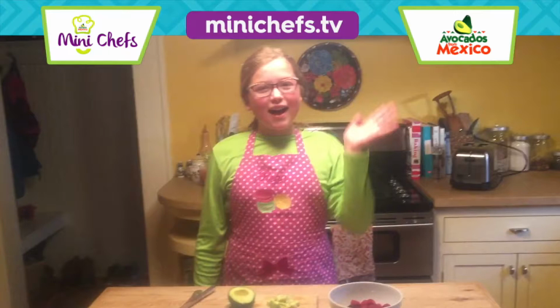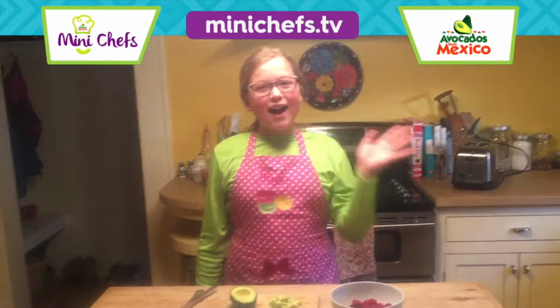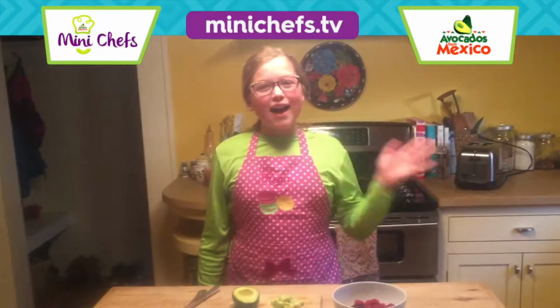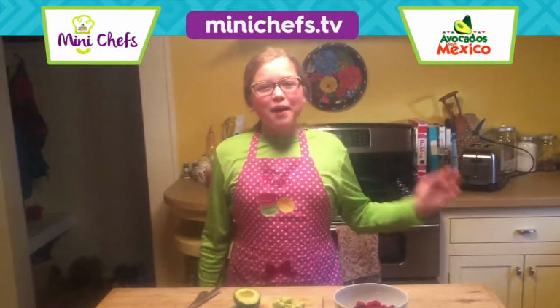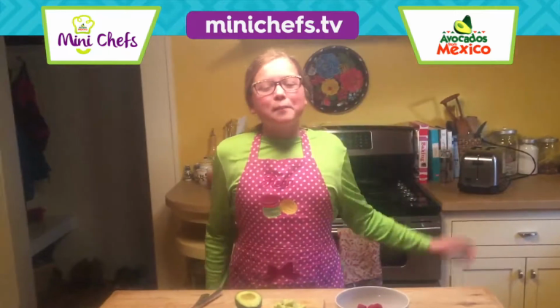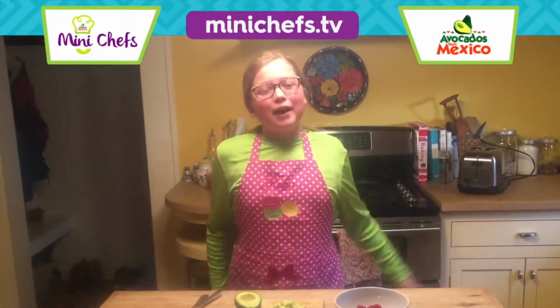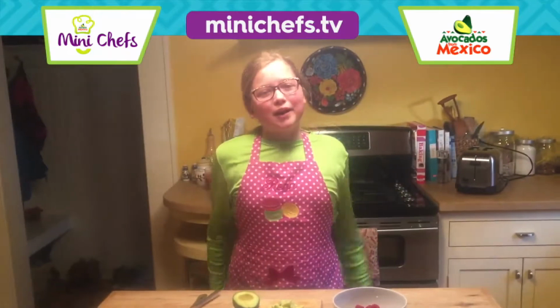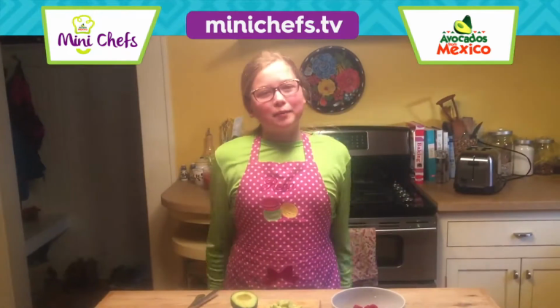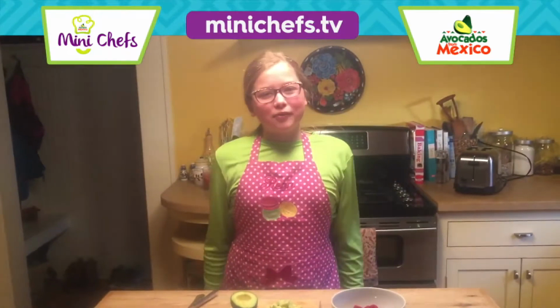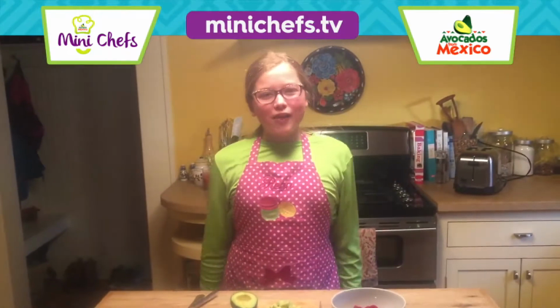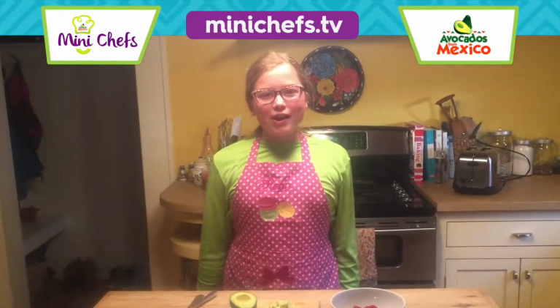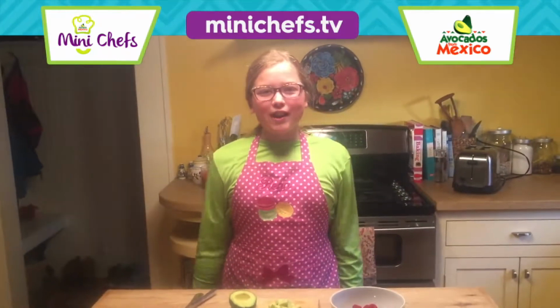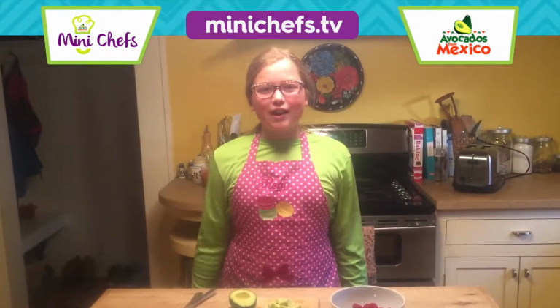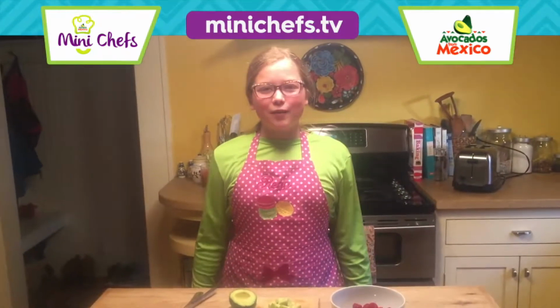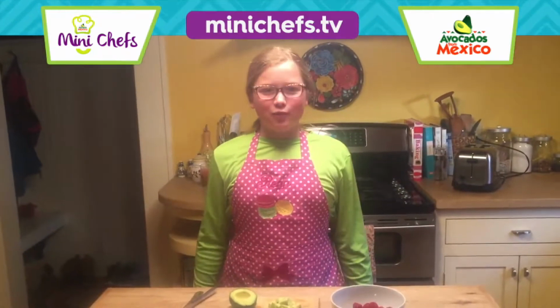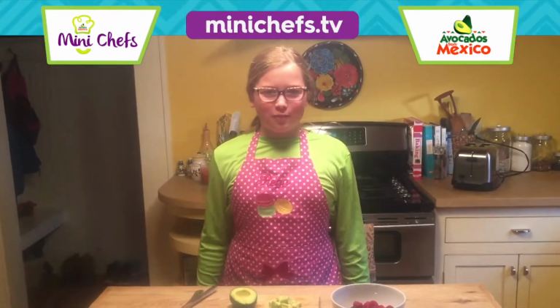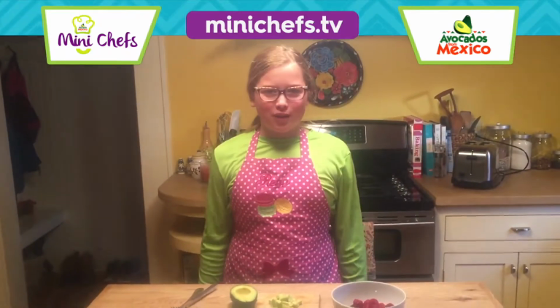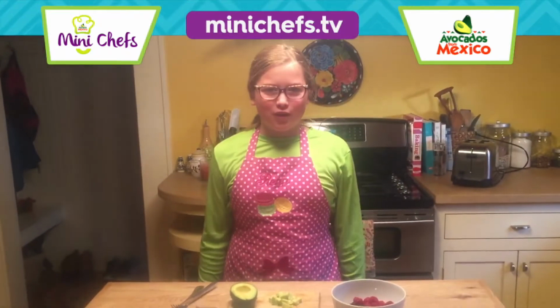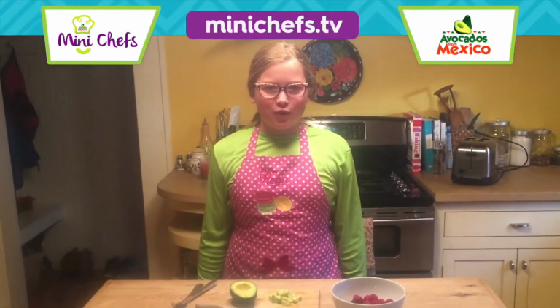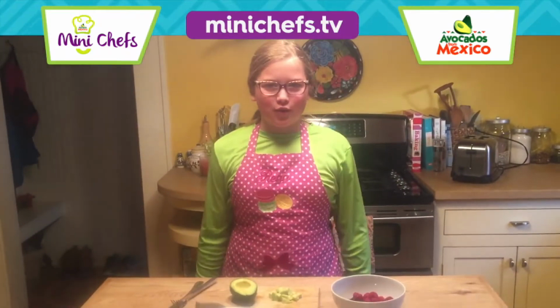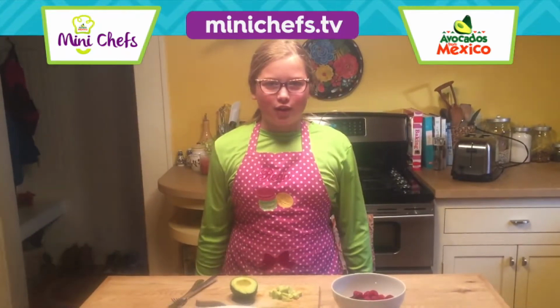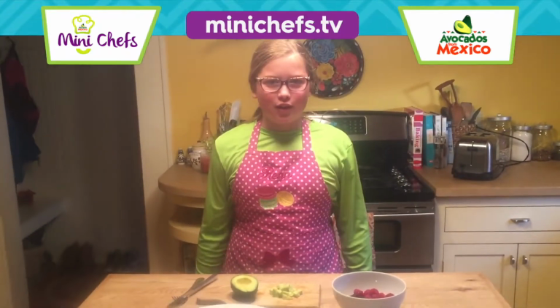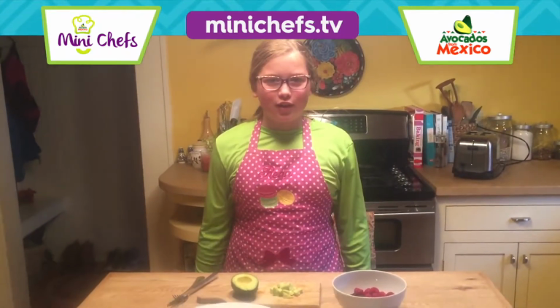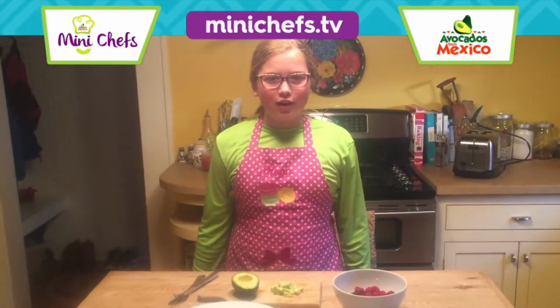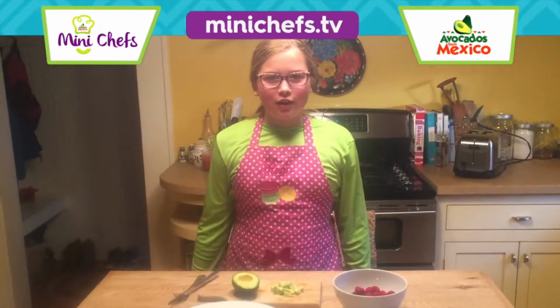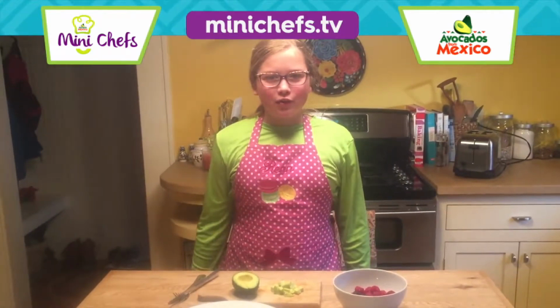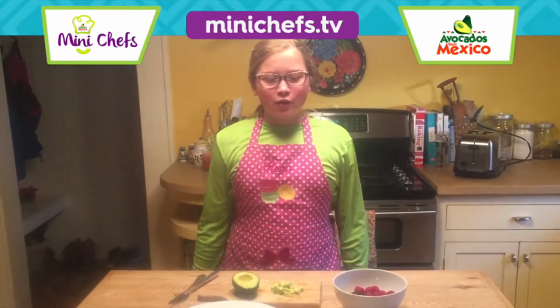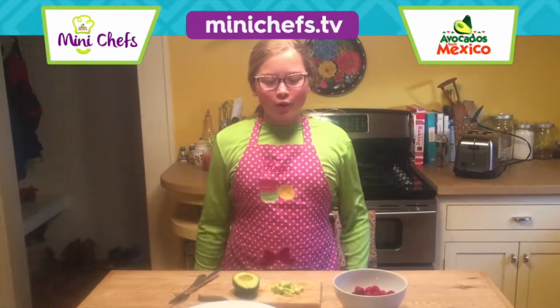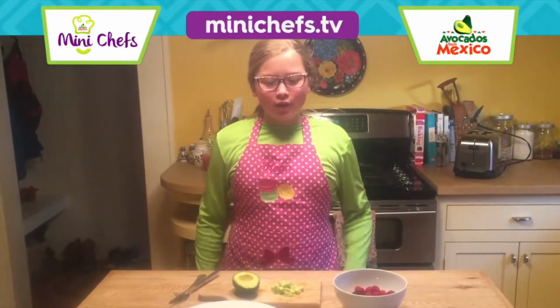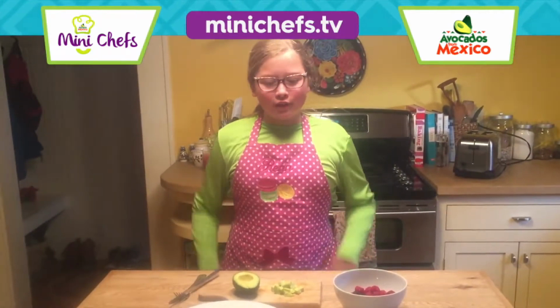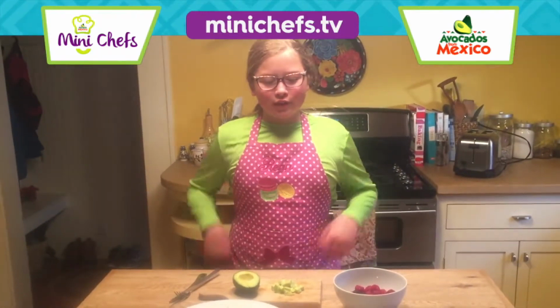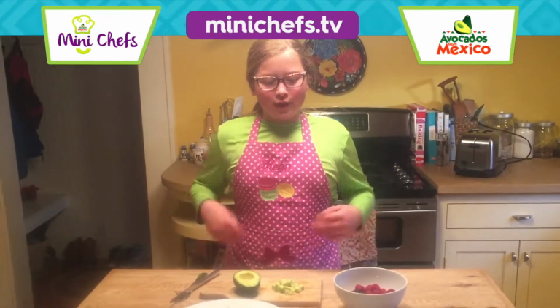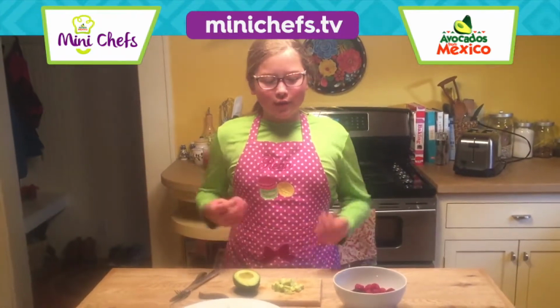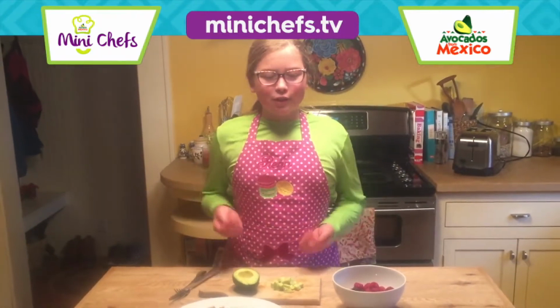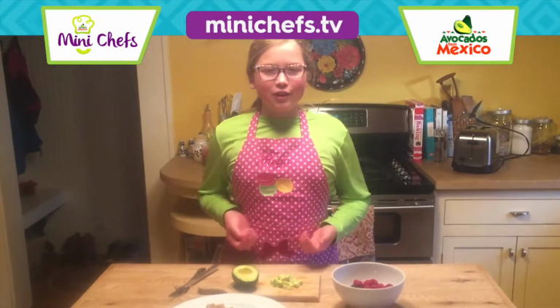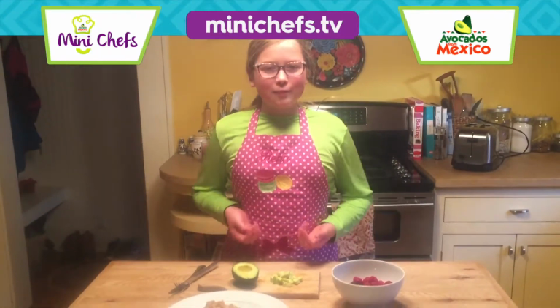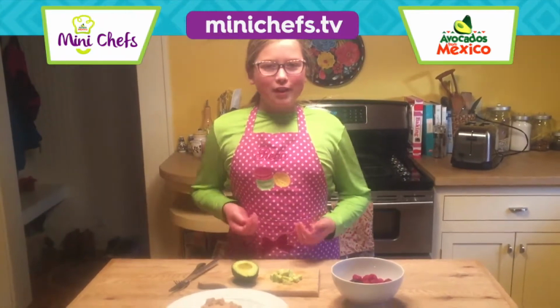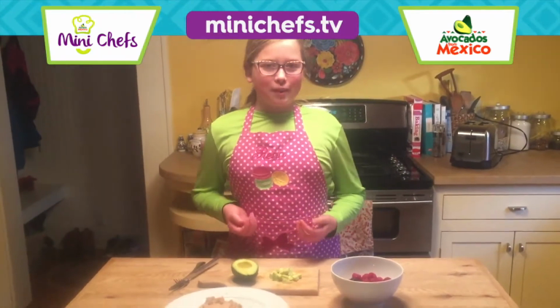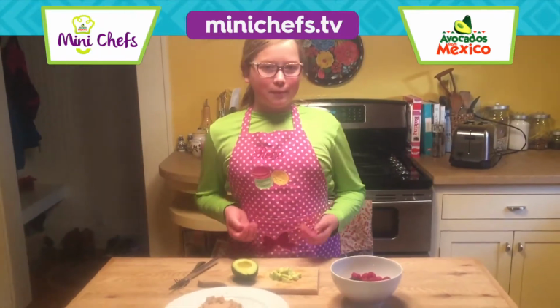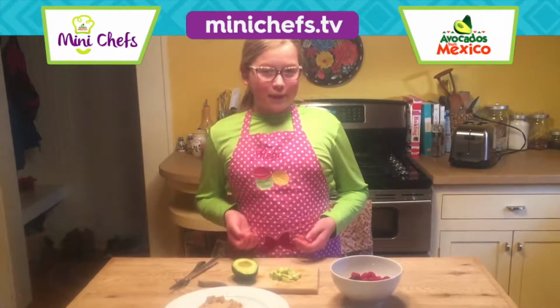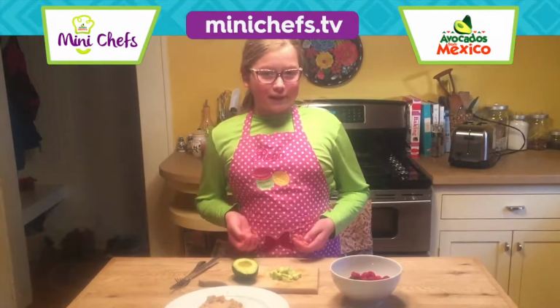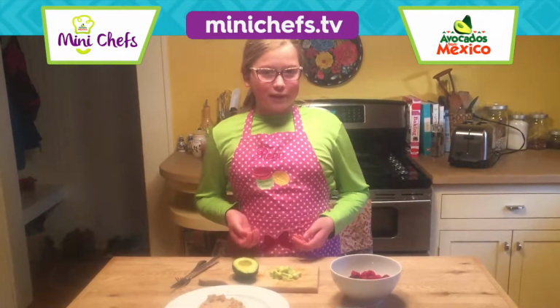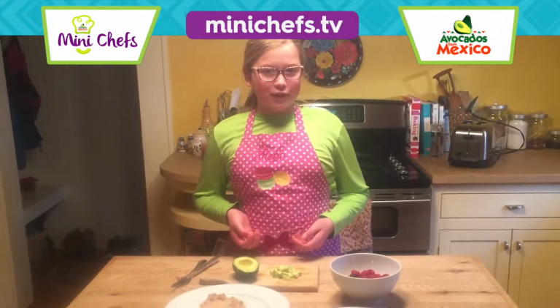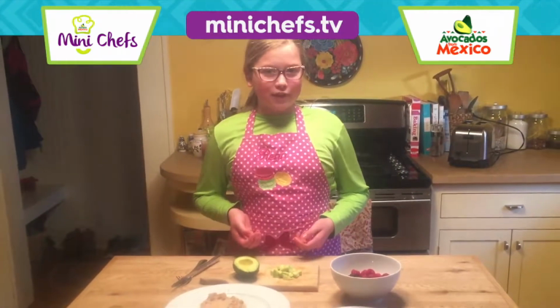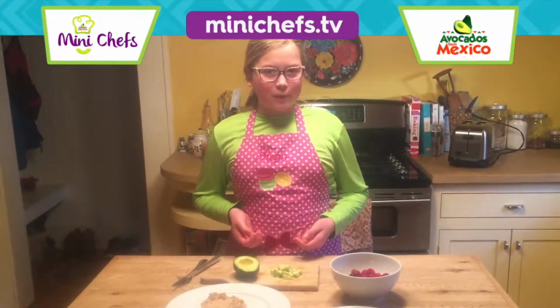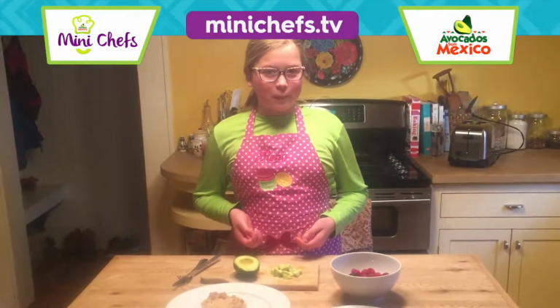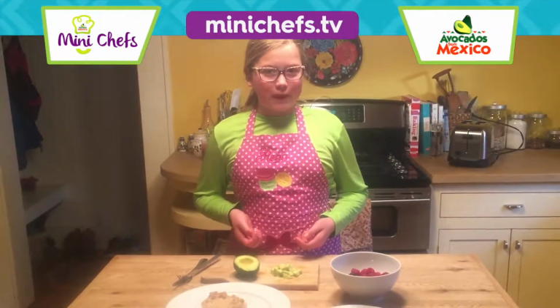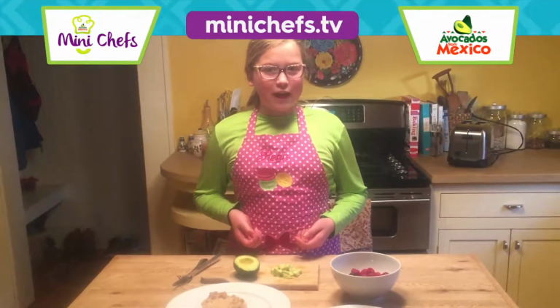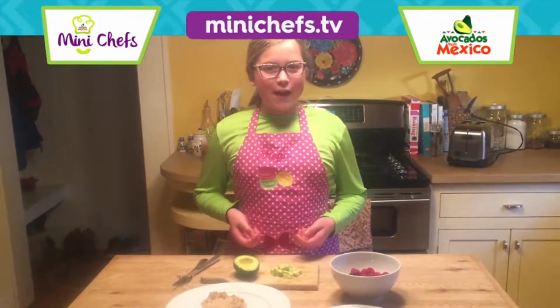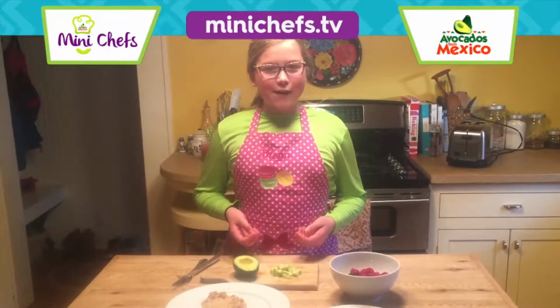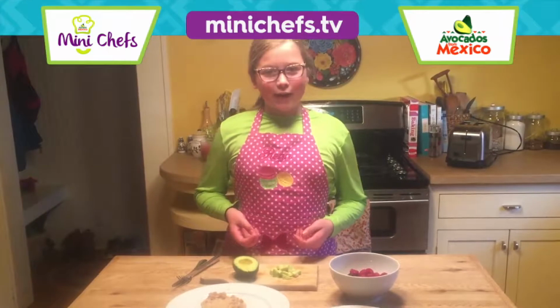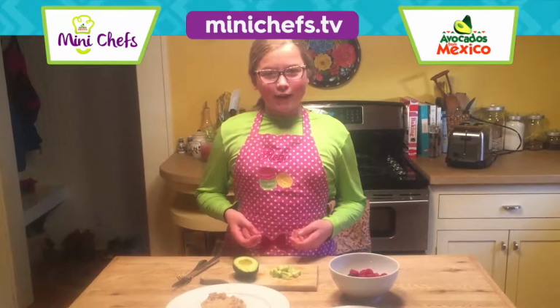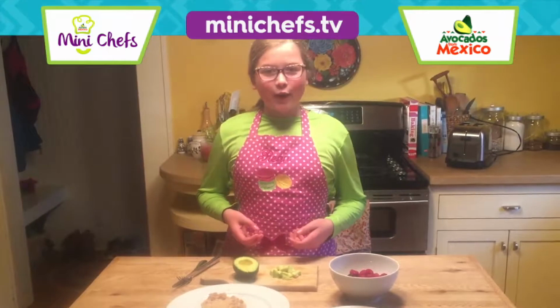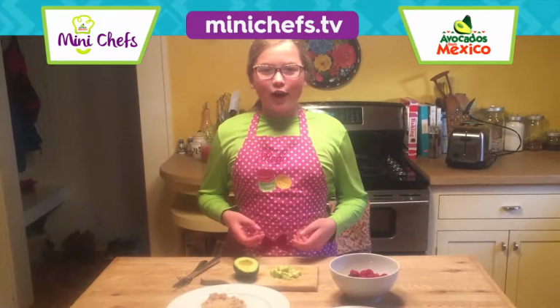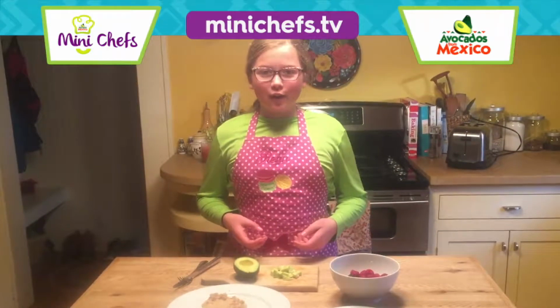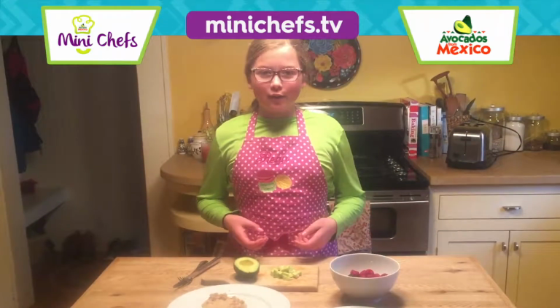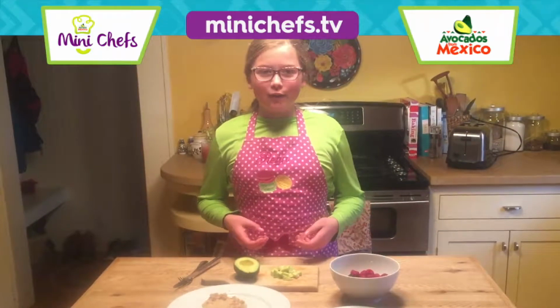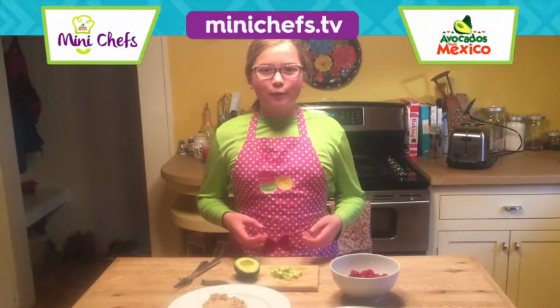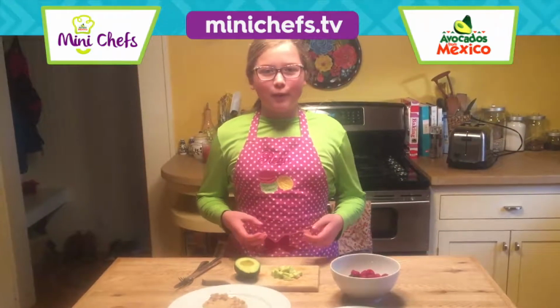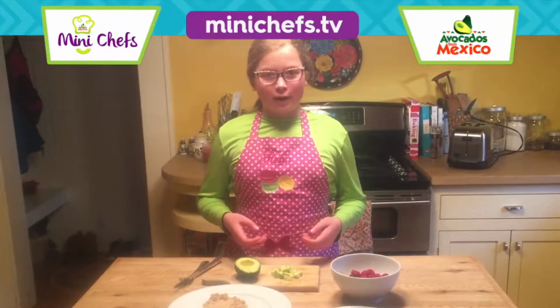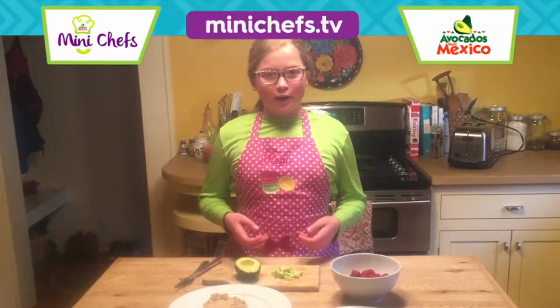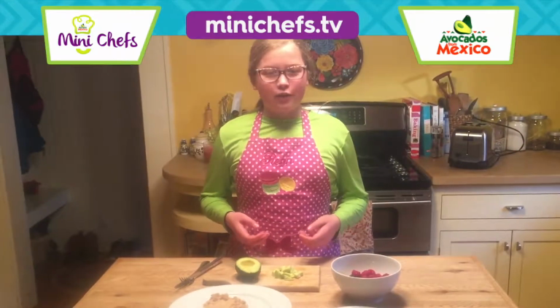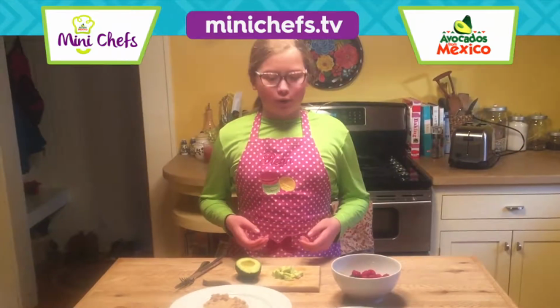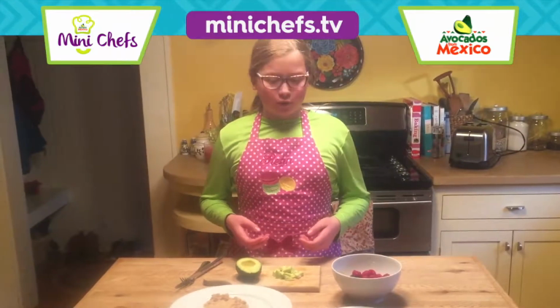Hi, my name is Wren and I'm from Minnesota. So today we're going to make a basic recipe called avo berry toast.